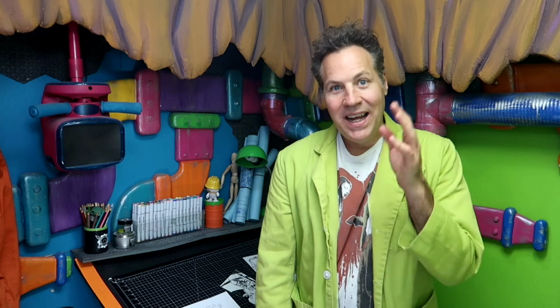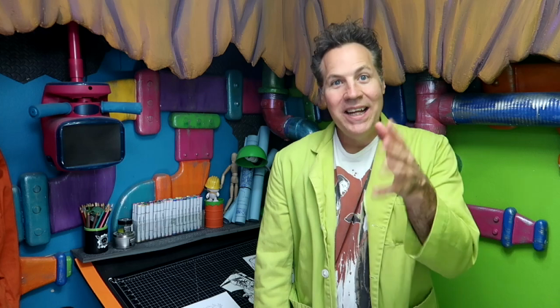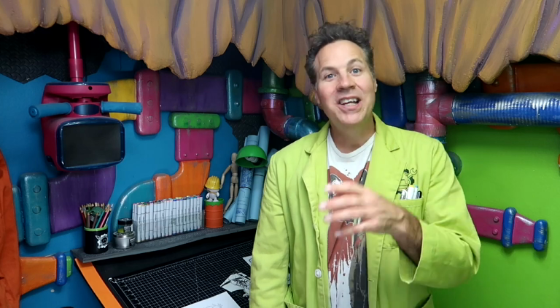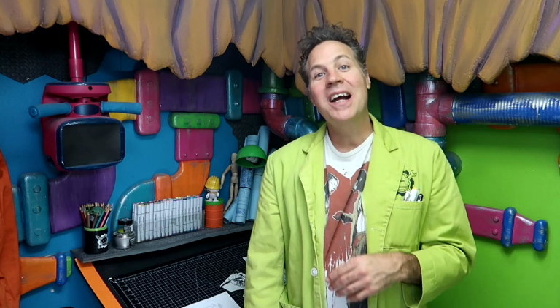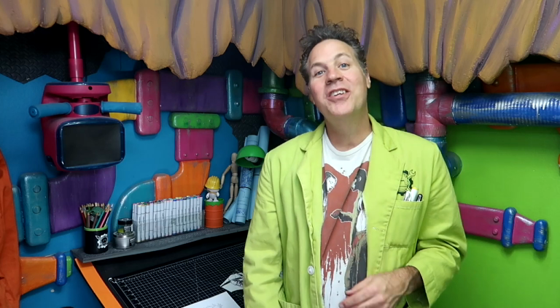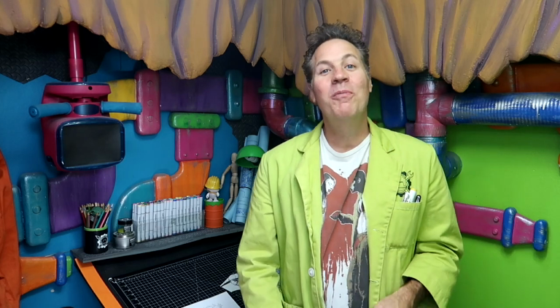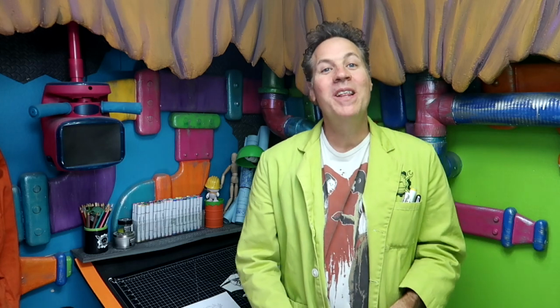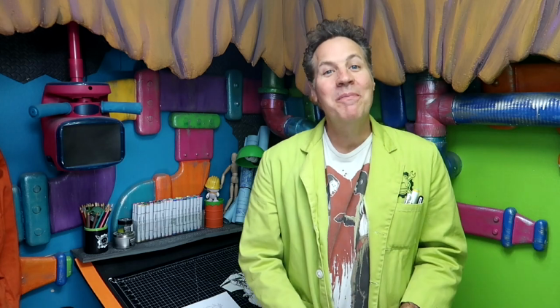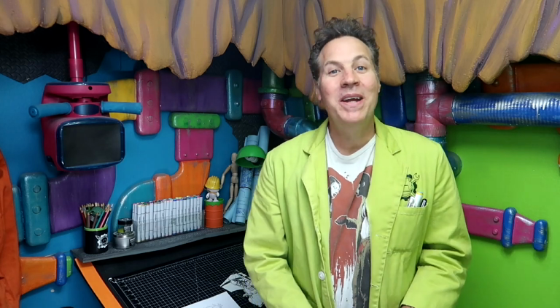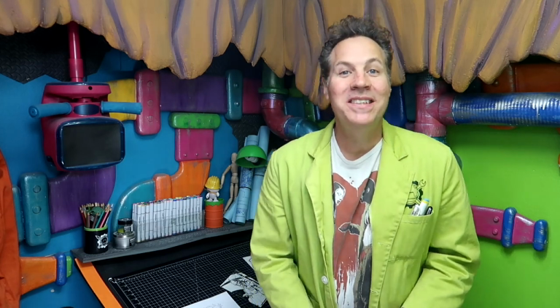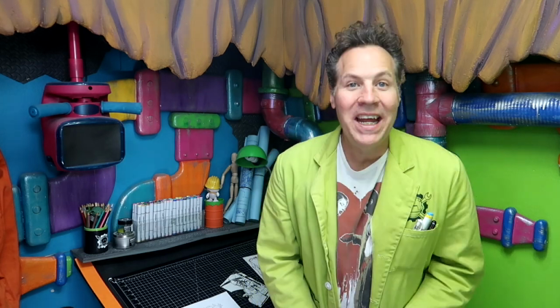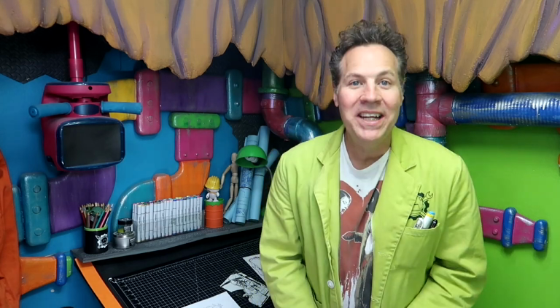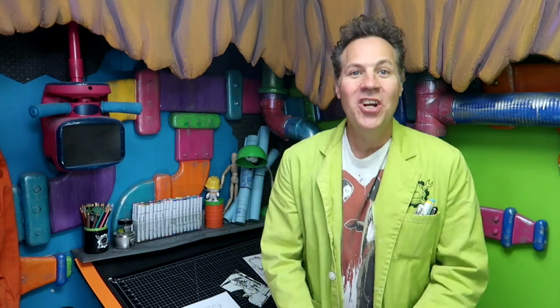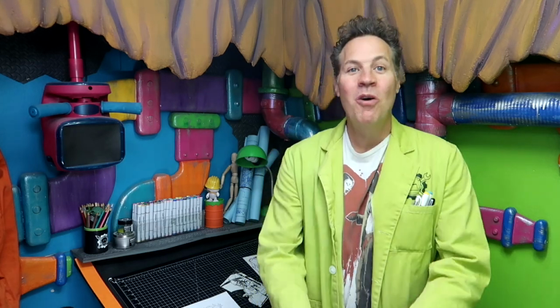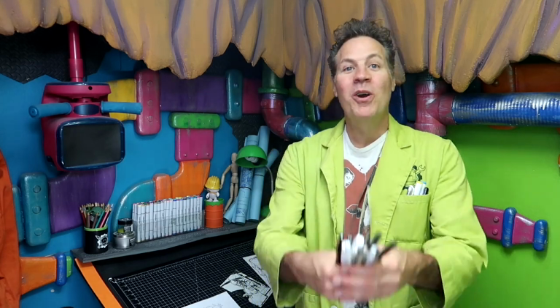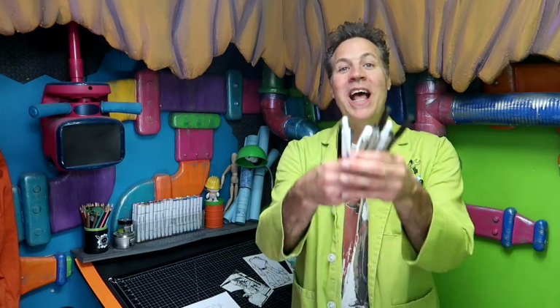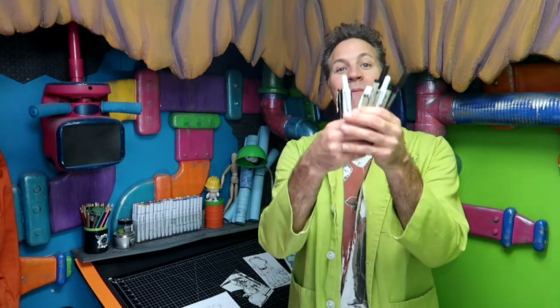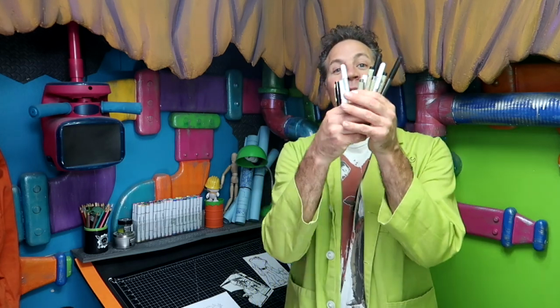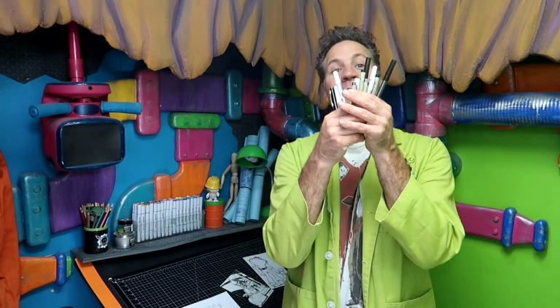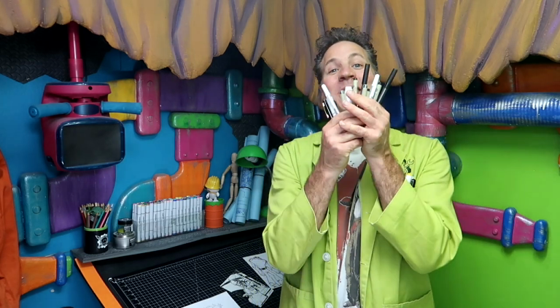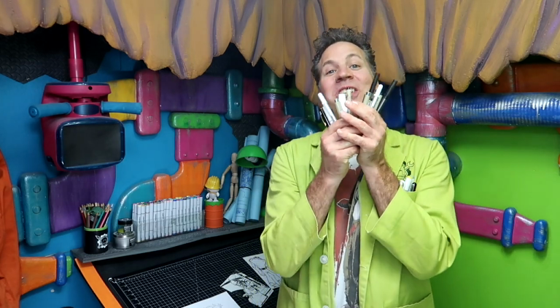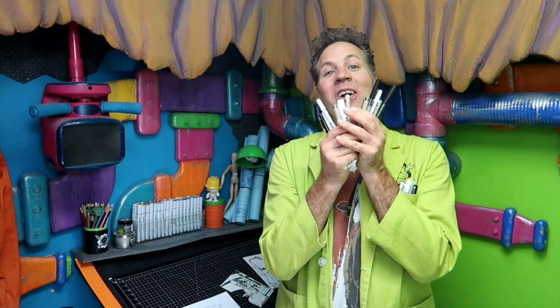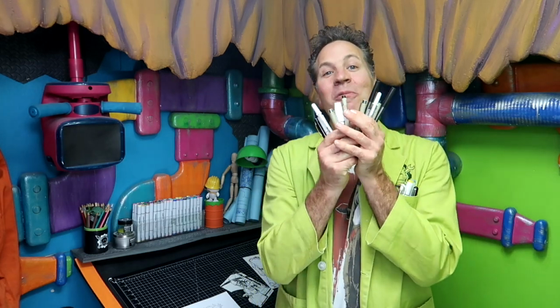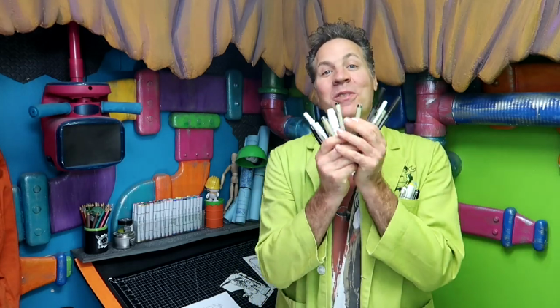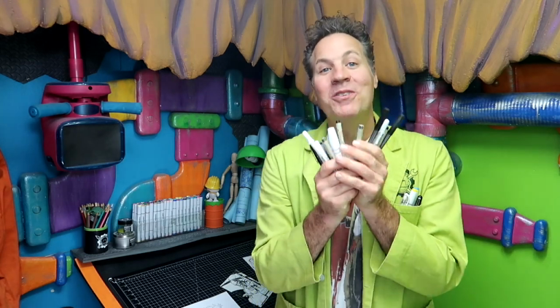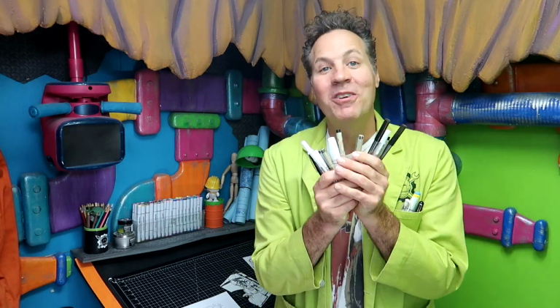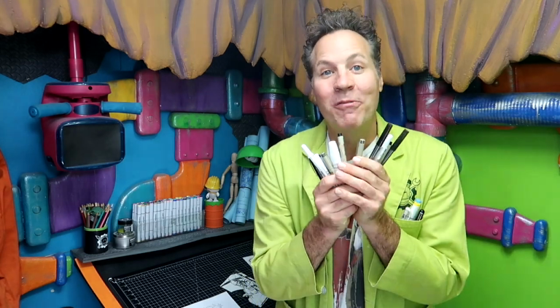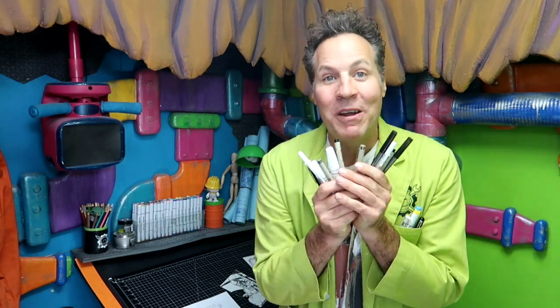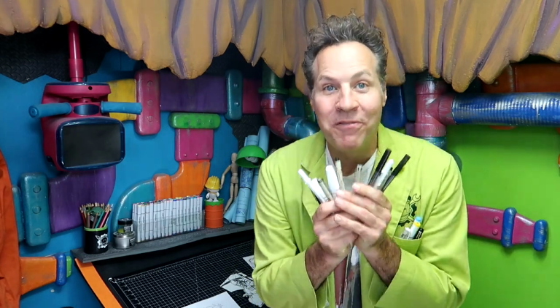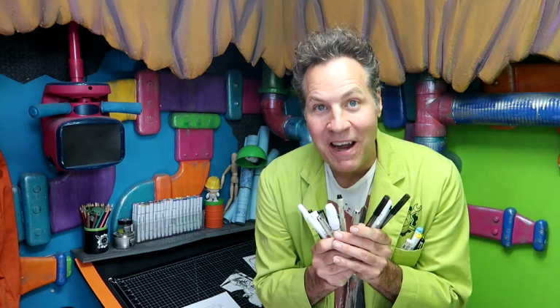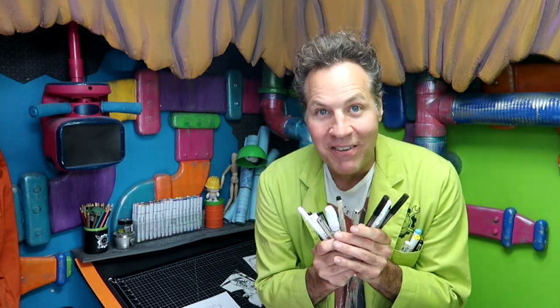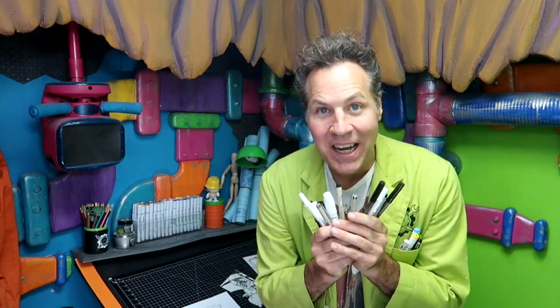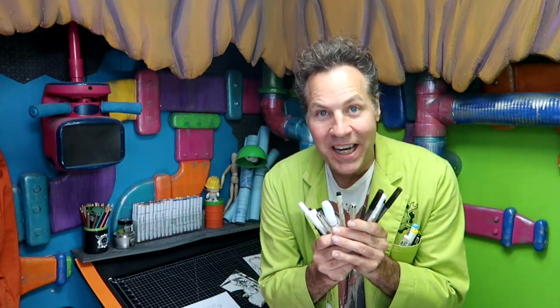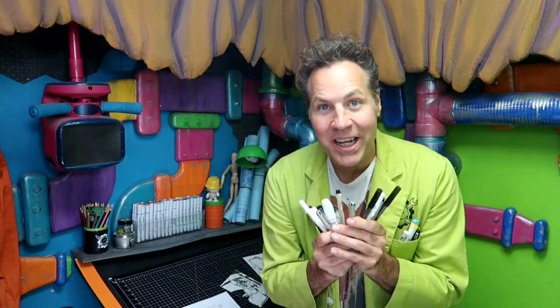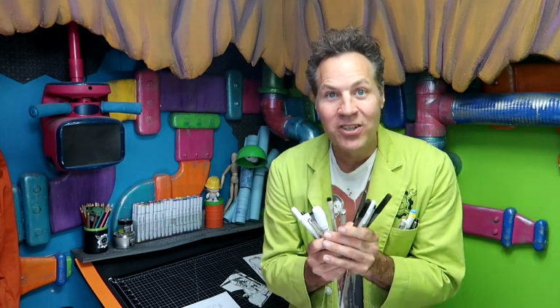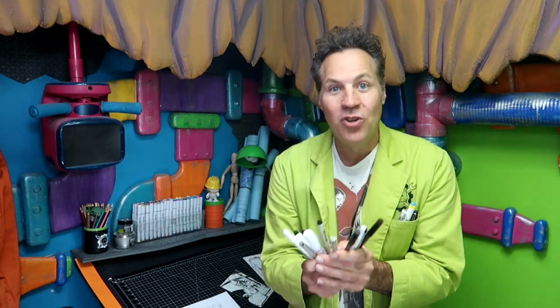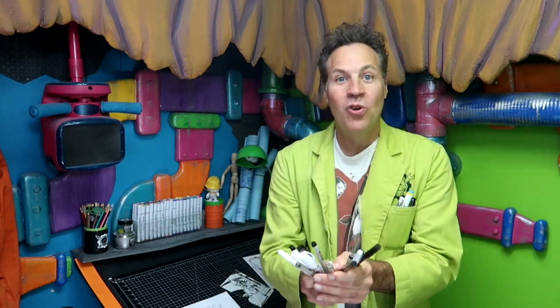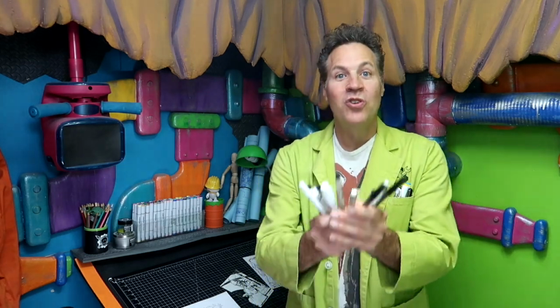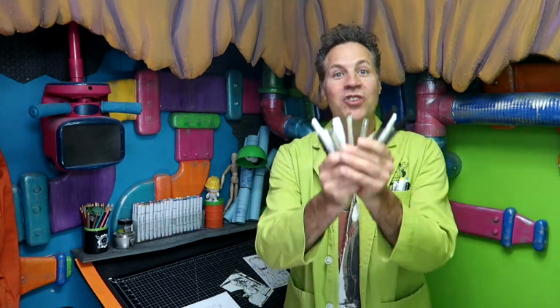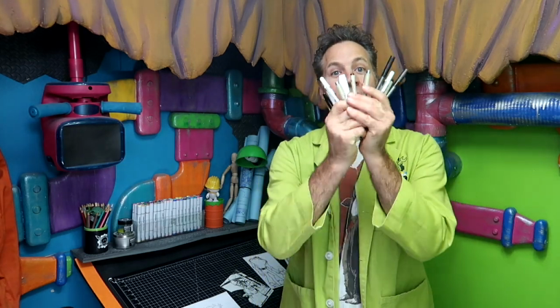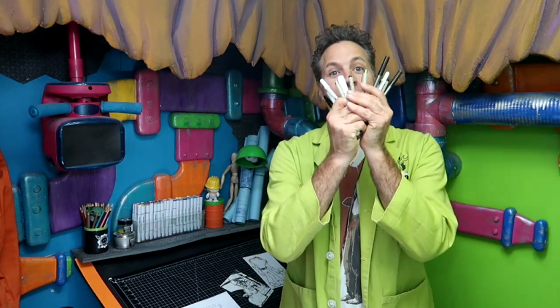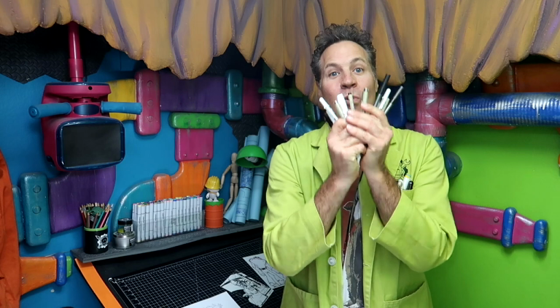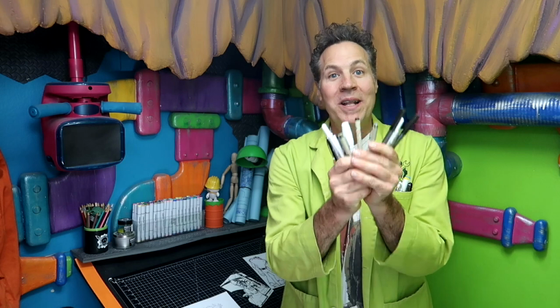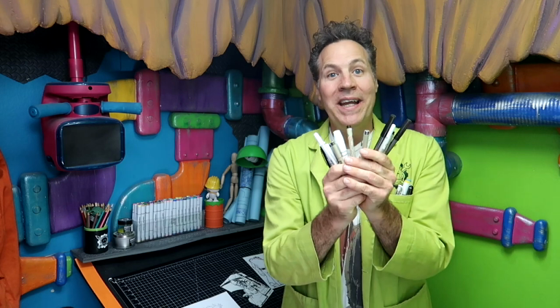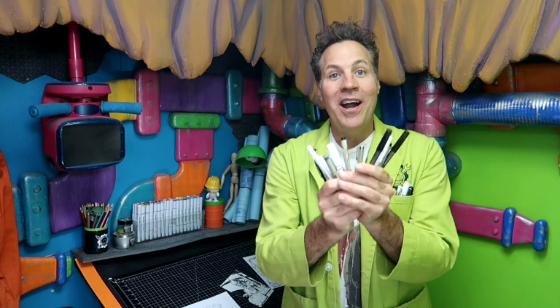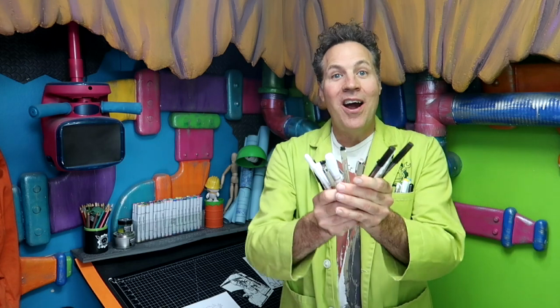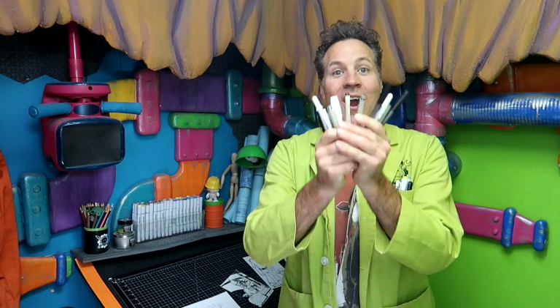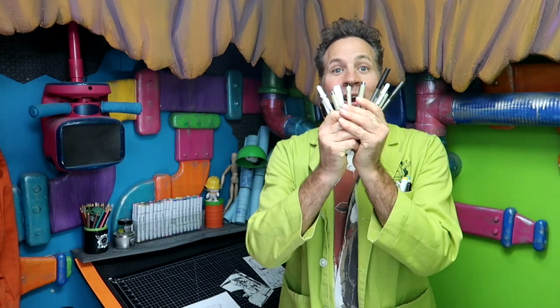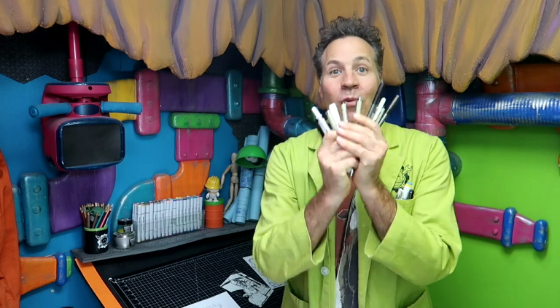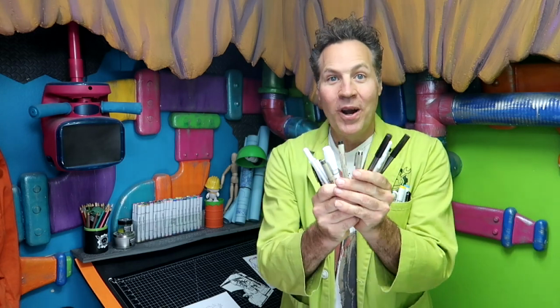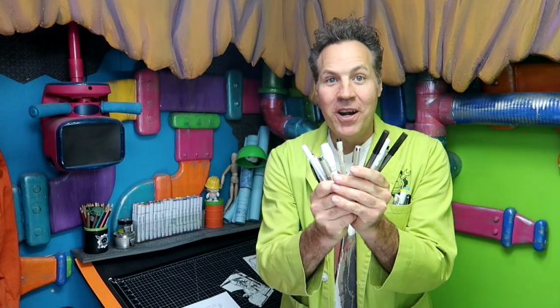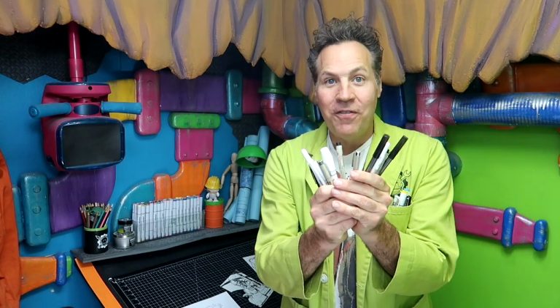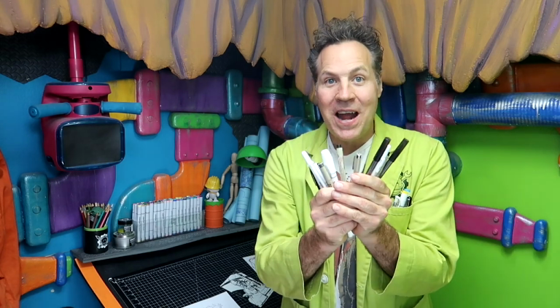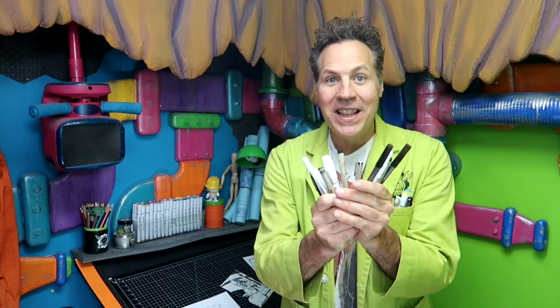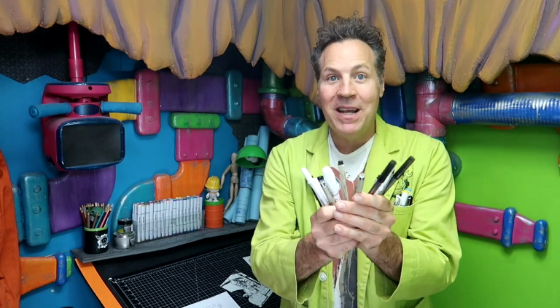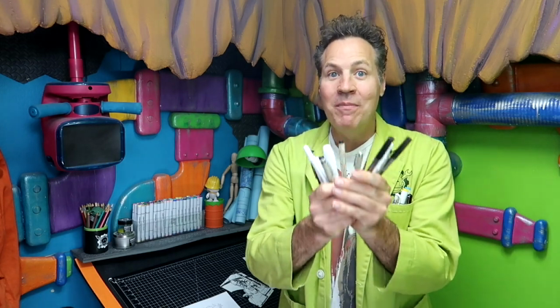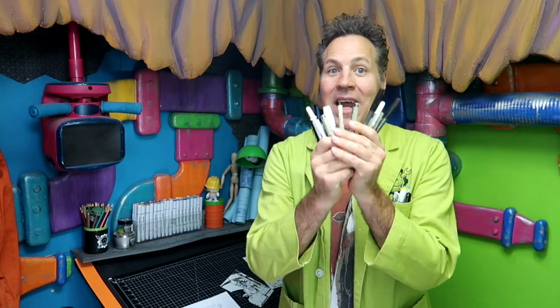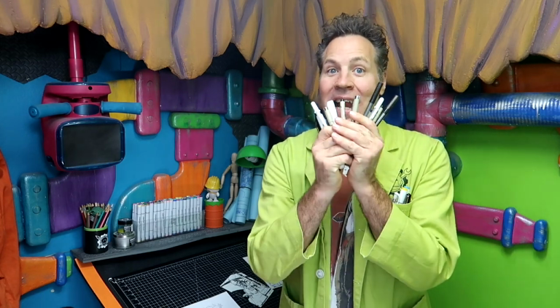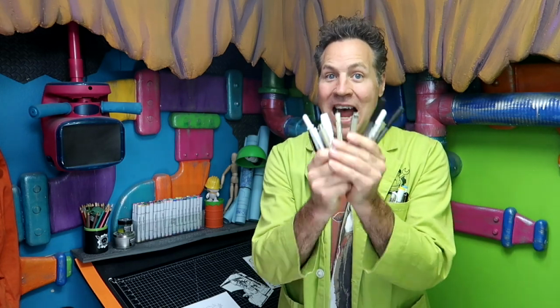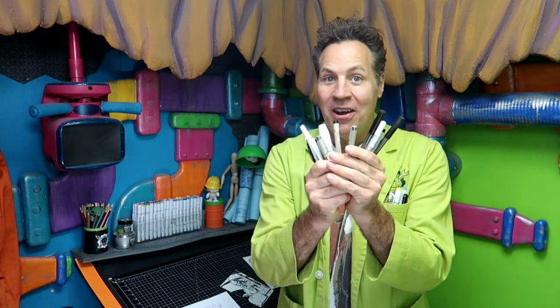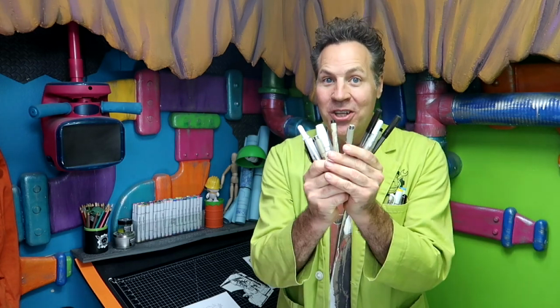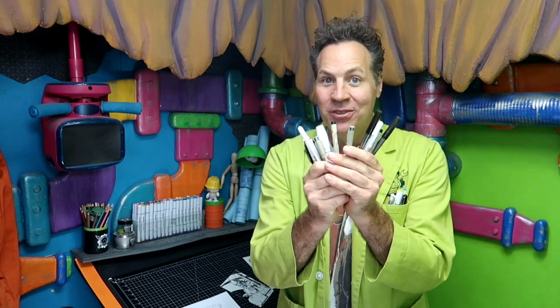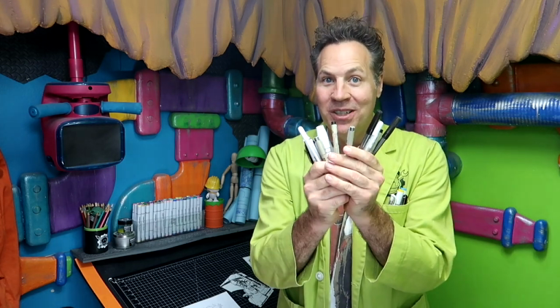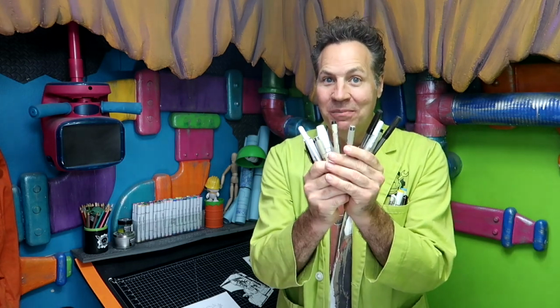It's October, that means Inktober, and I'm going to be sharing with you some of my favorite inking tools, what they are, where to find them, and how to use them.